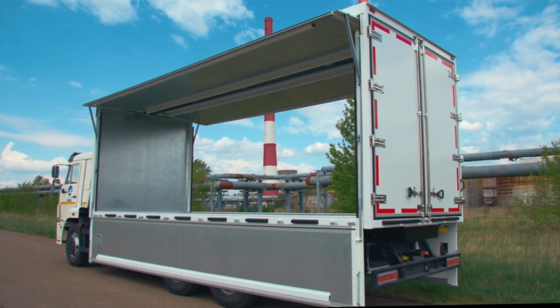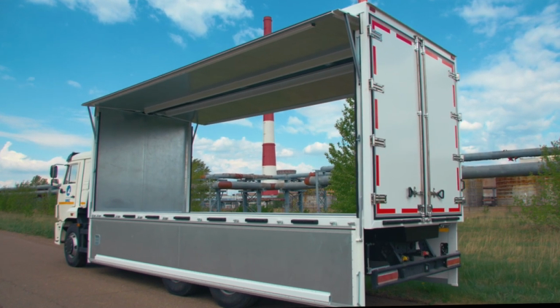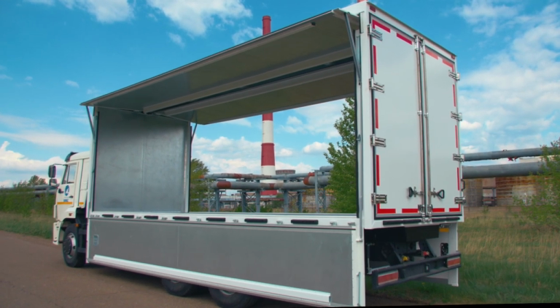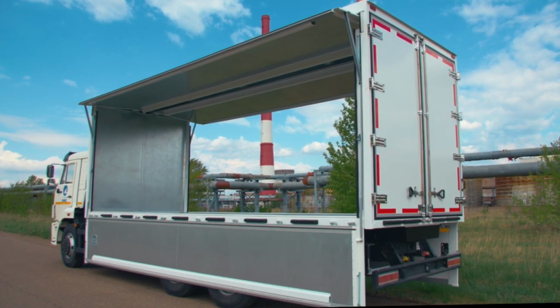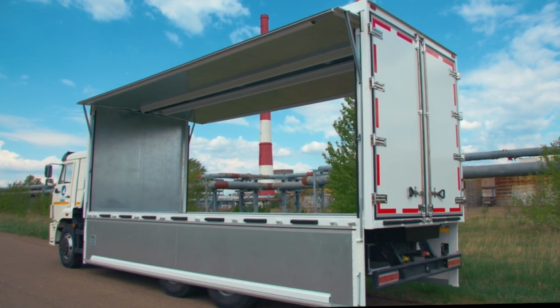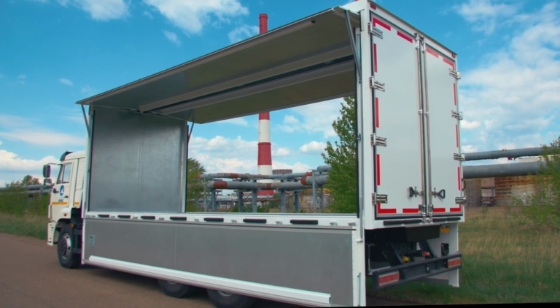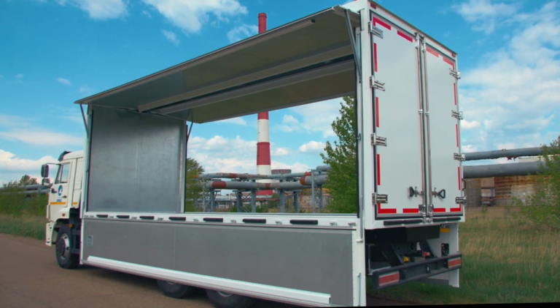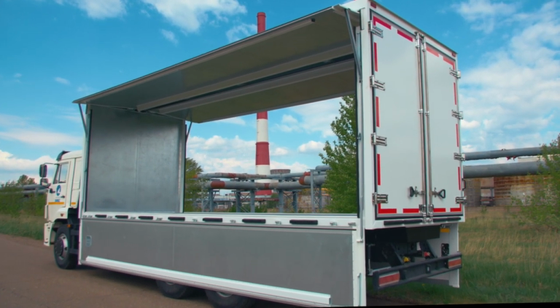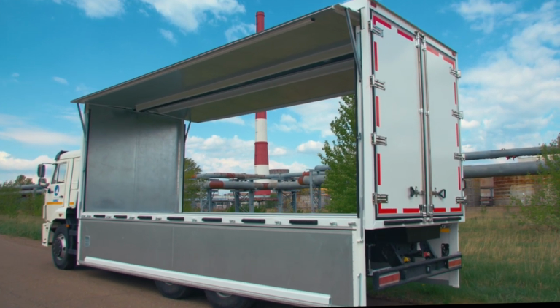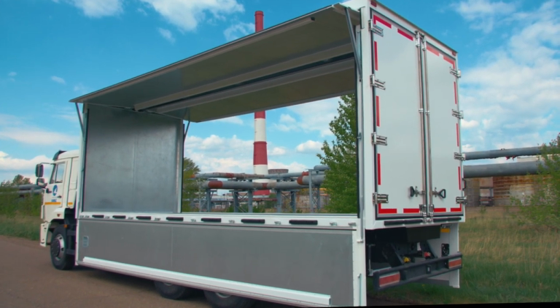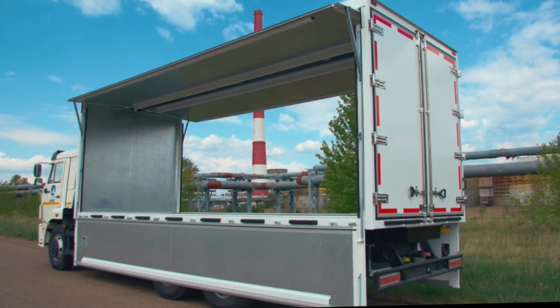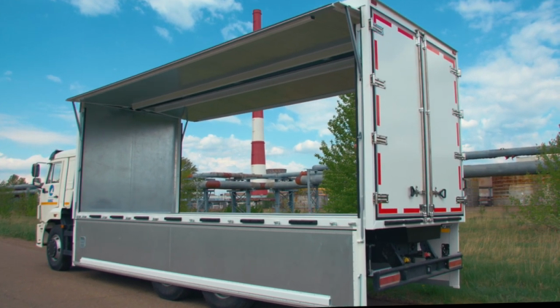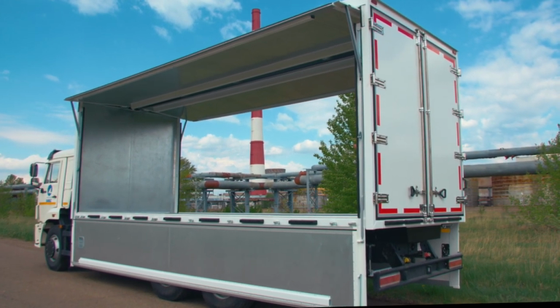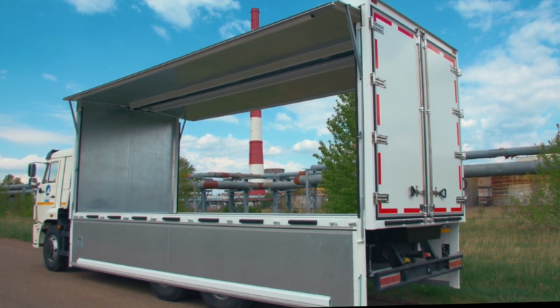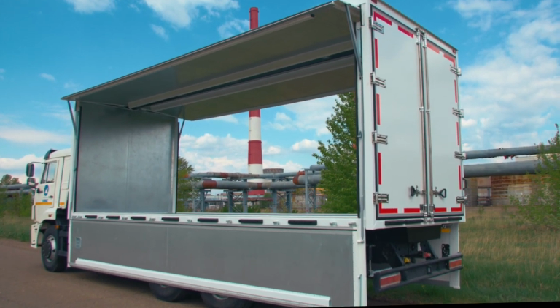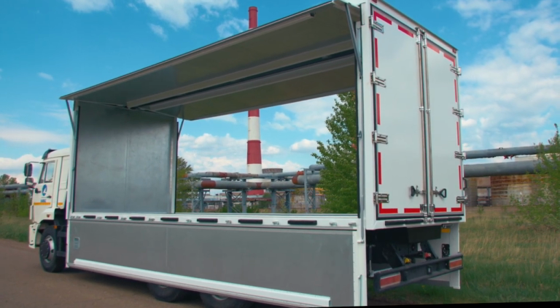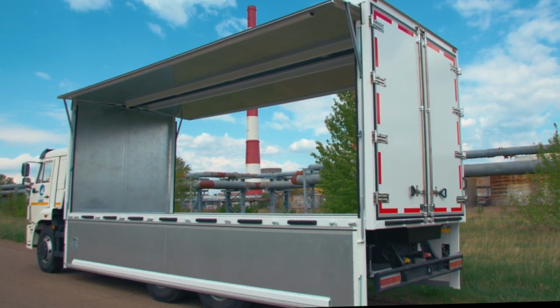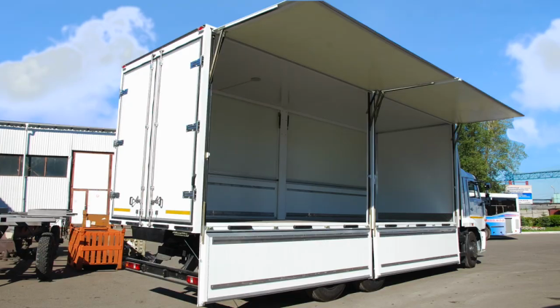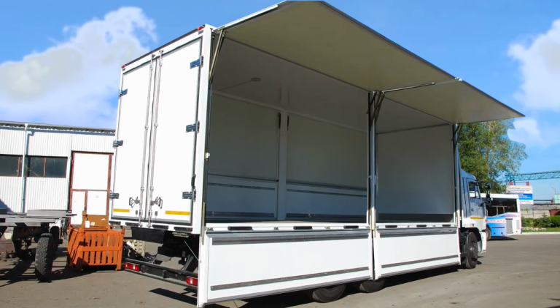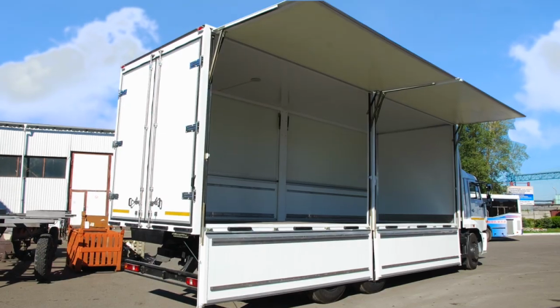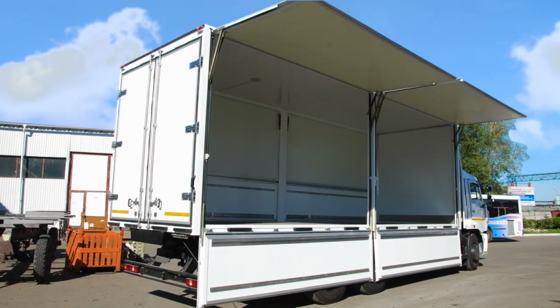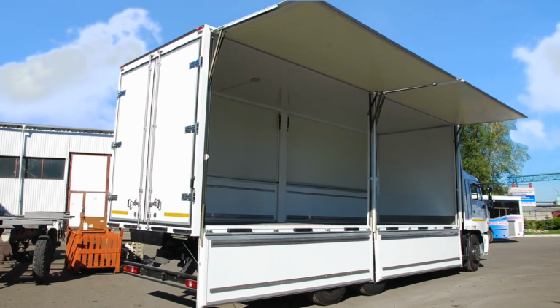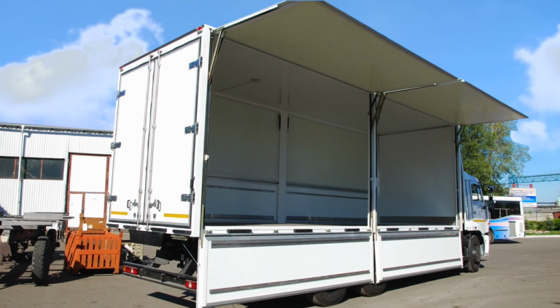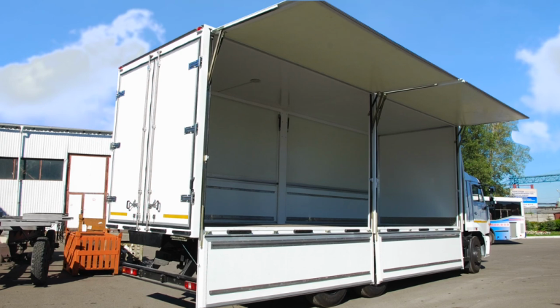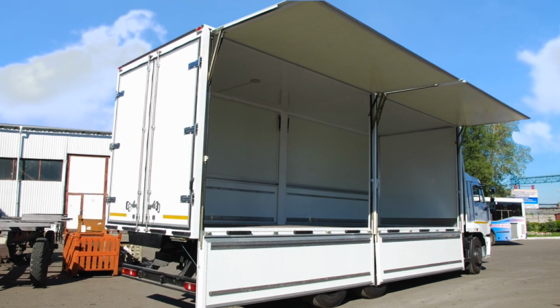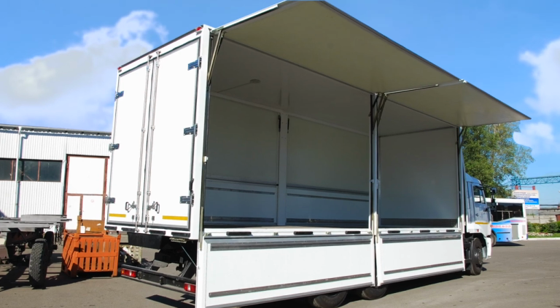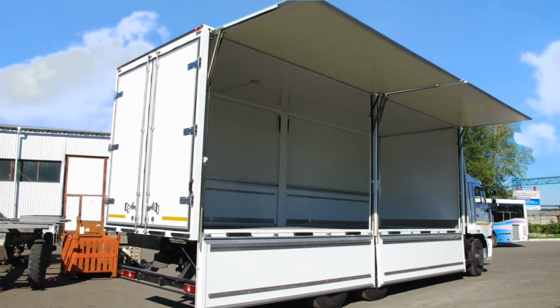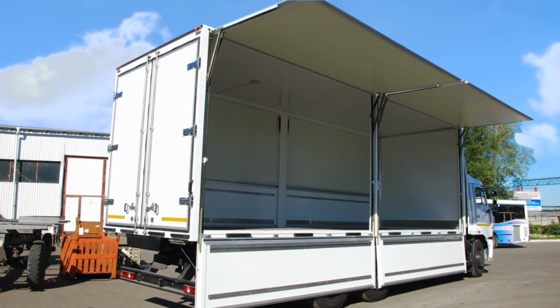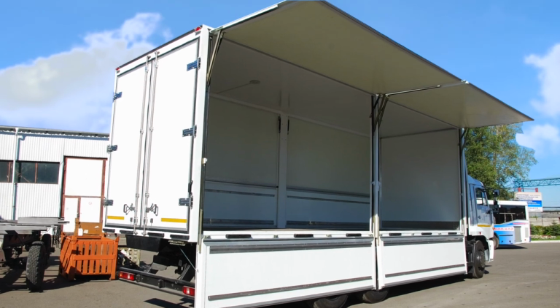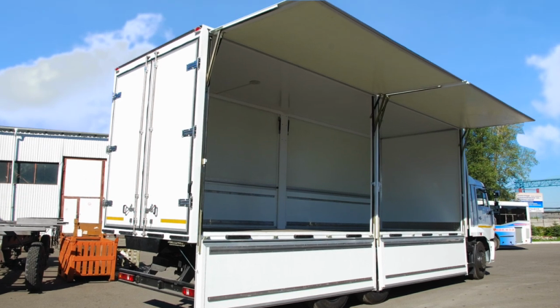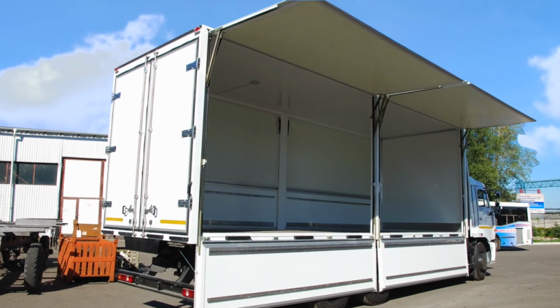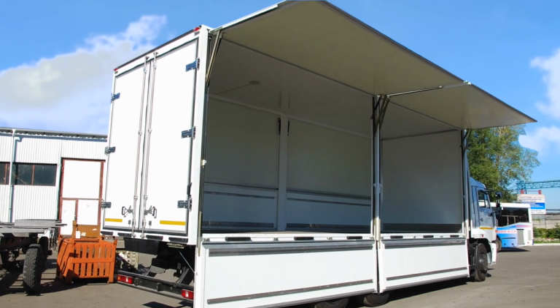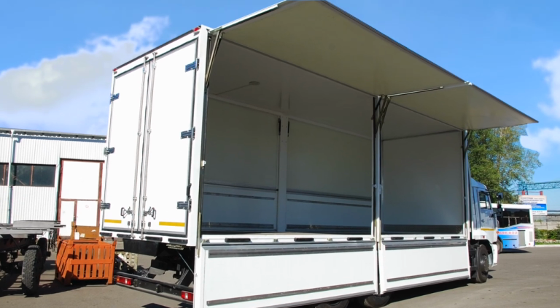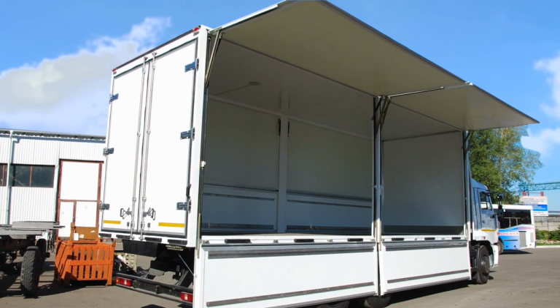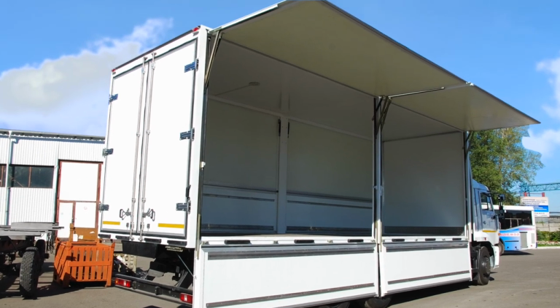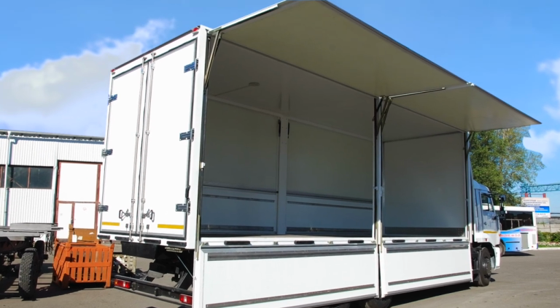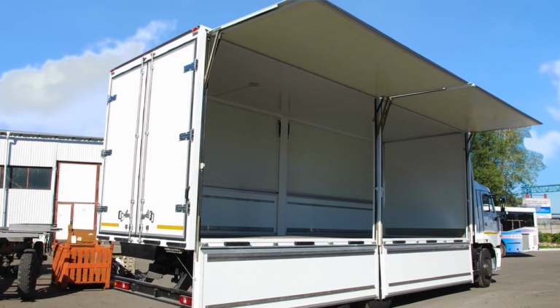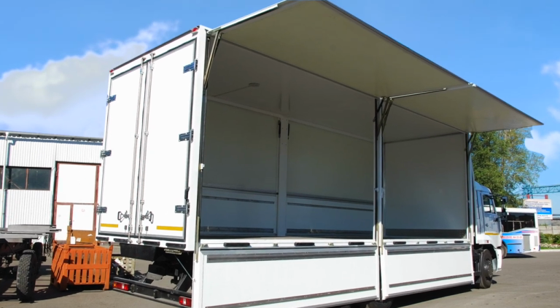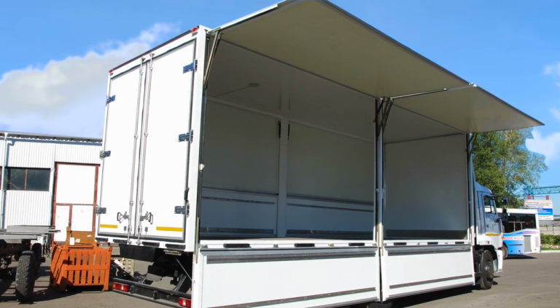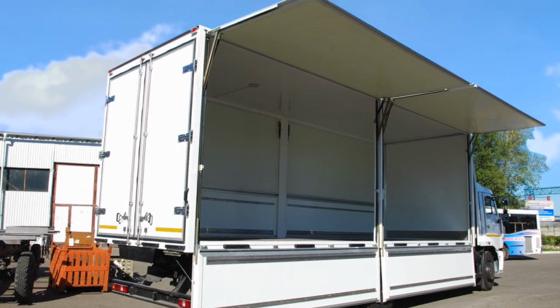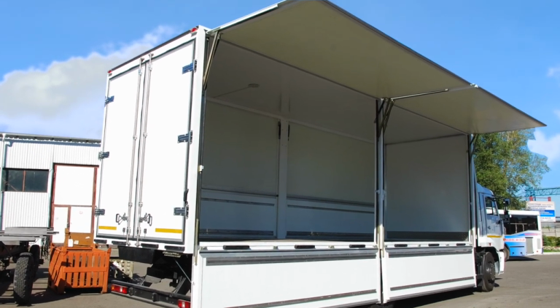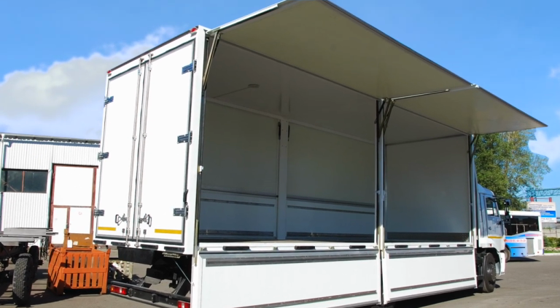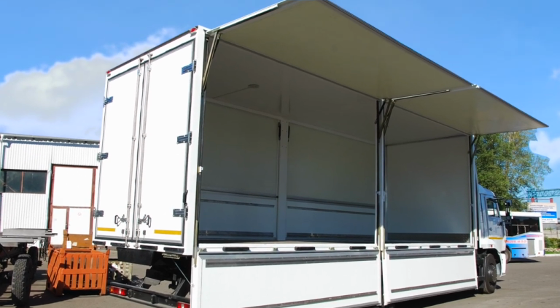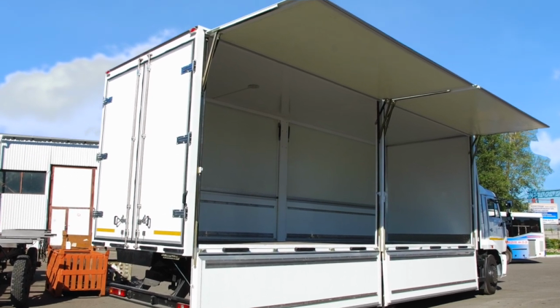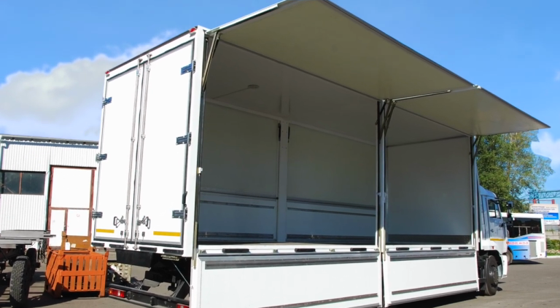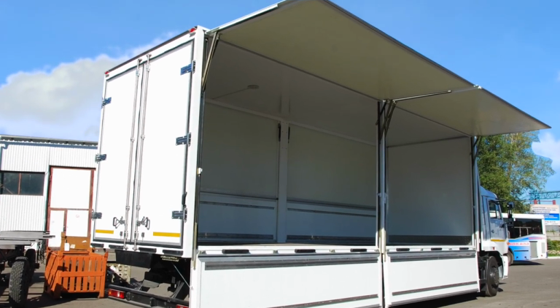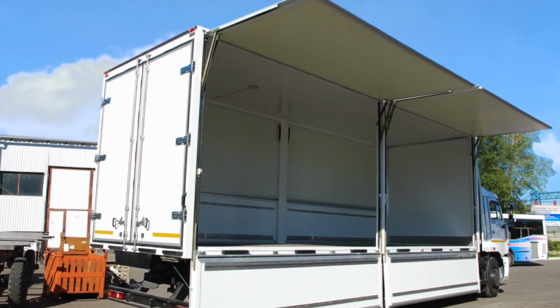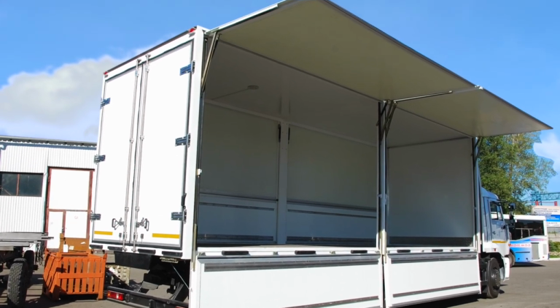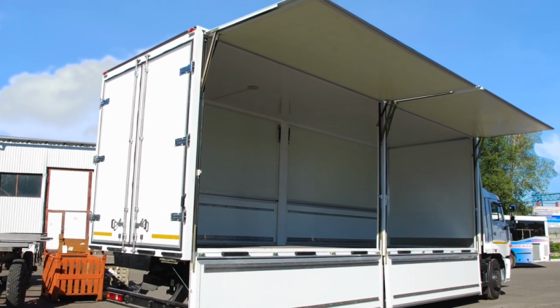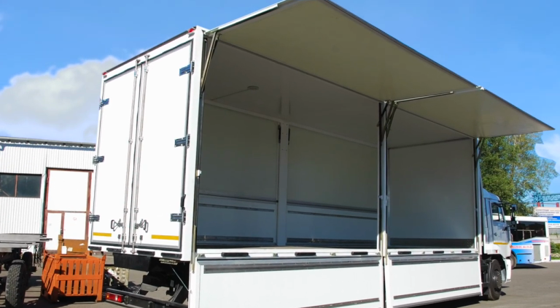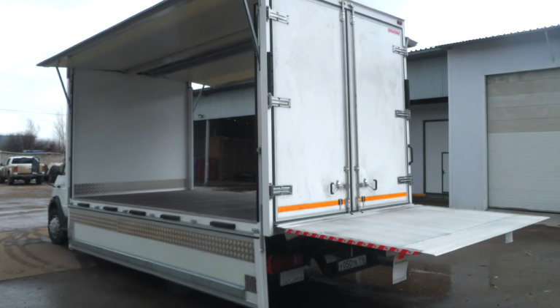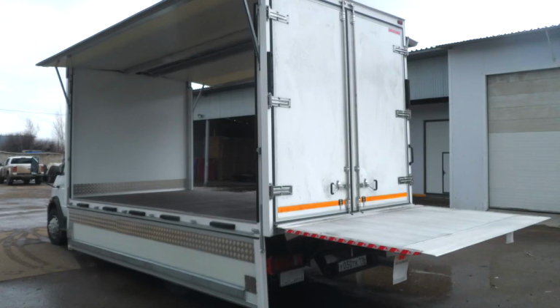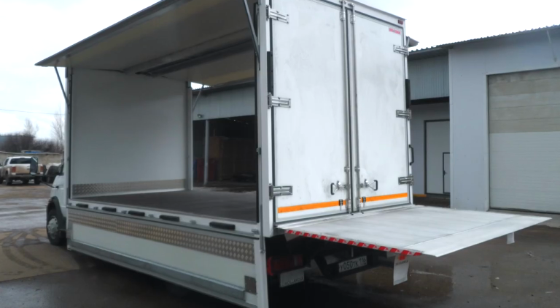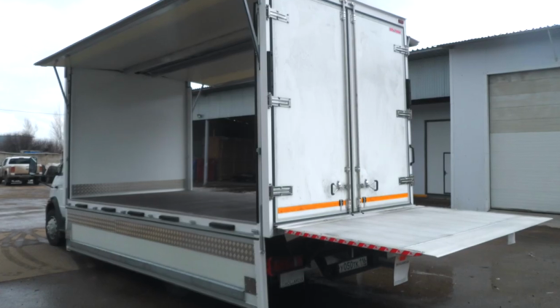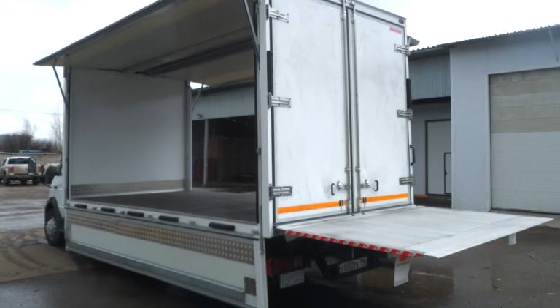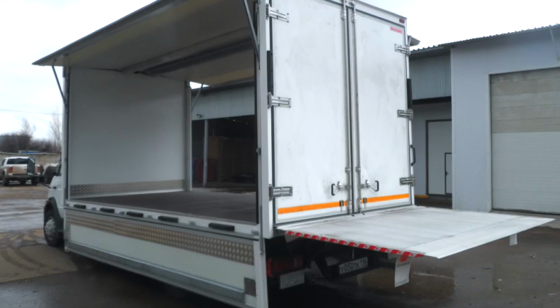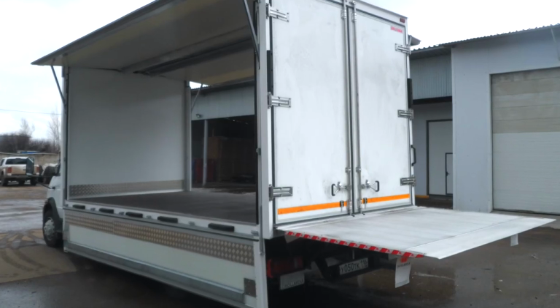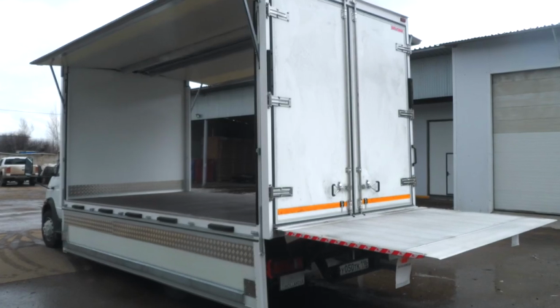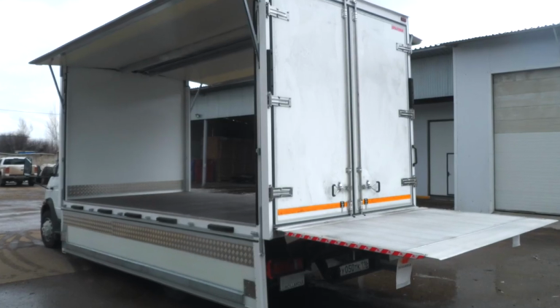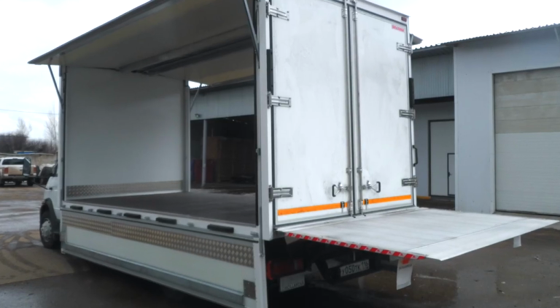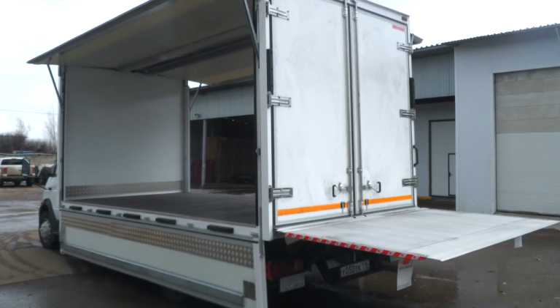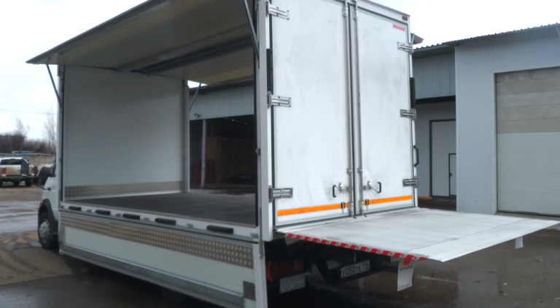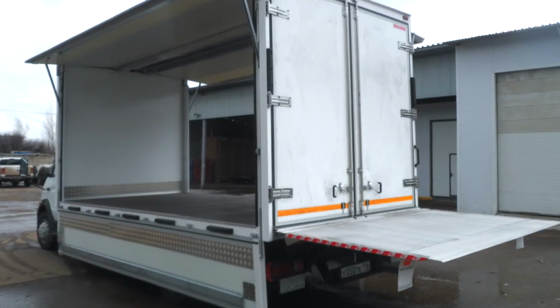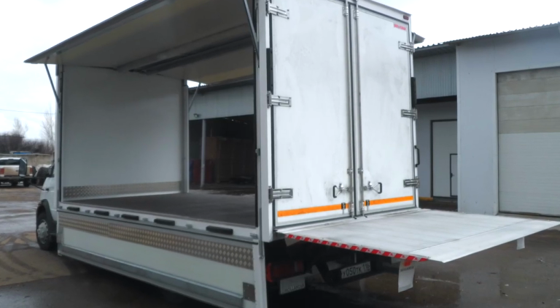In addition to the basic version of the van with the sideboard sliding under the roof, the following versions are possible: with an upper lift board of the butterfly type, and with a tail lift board.